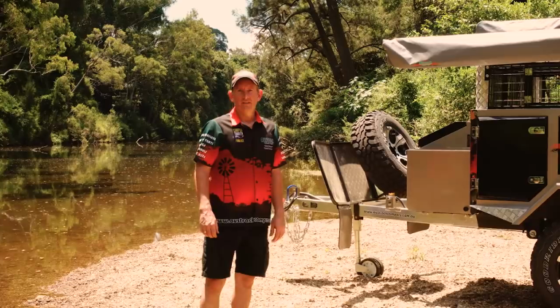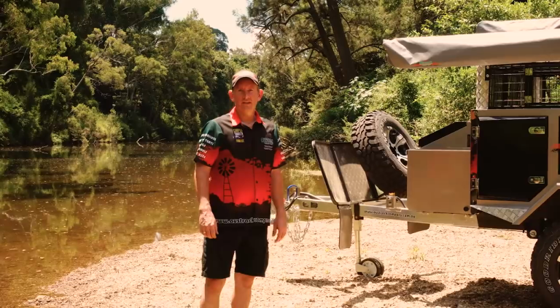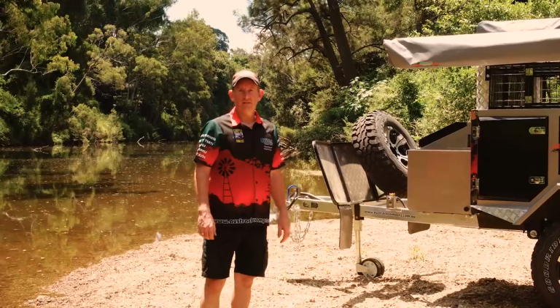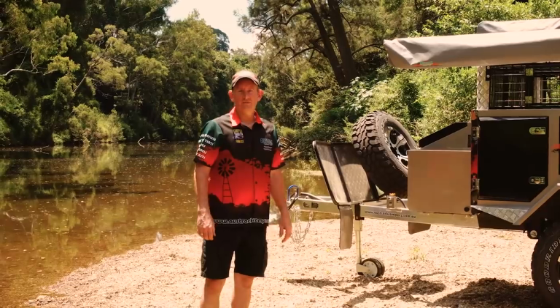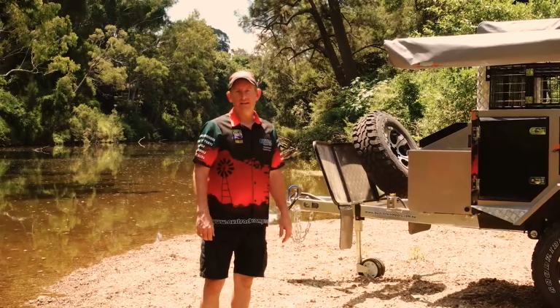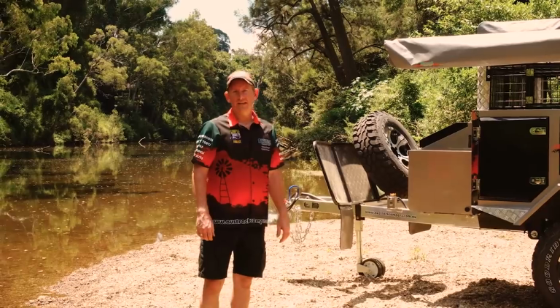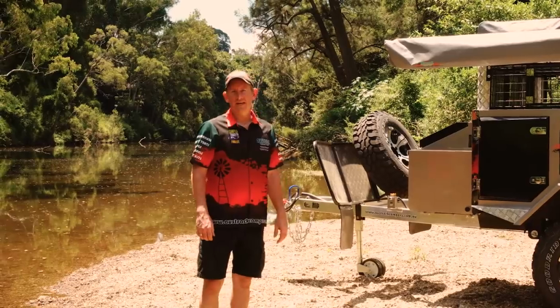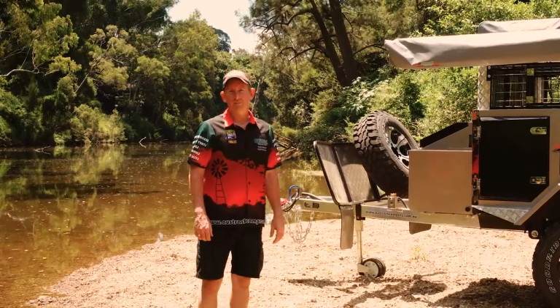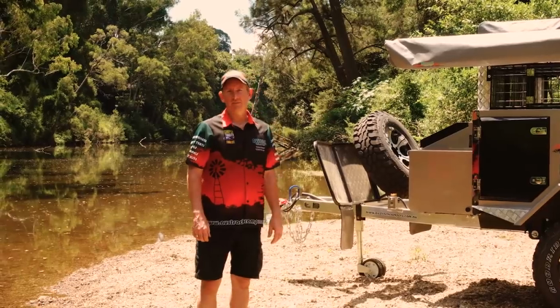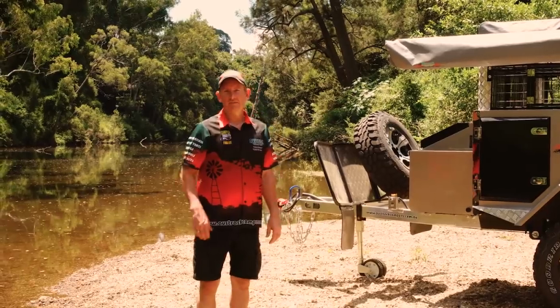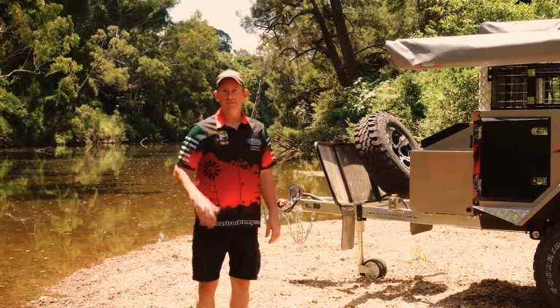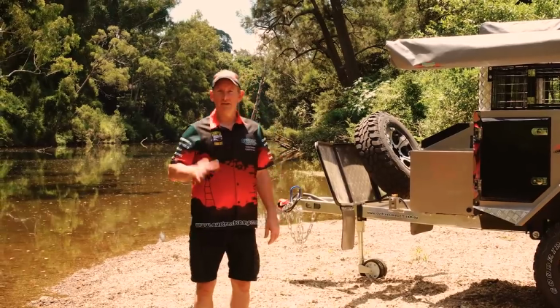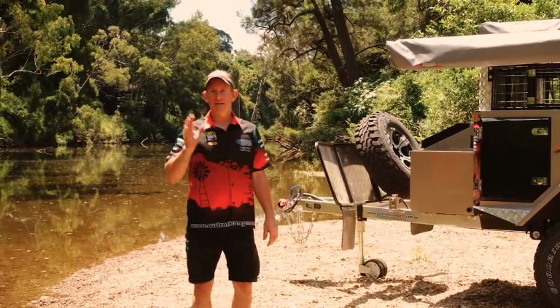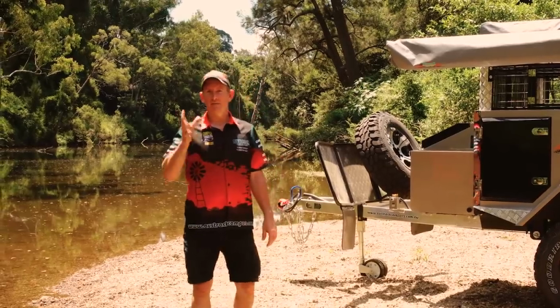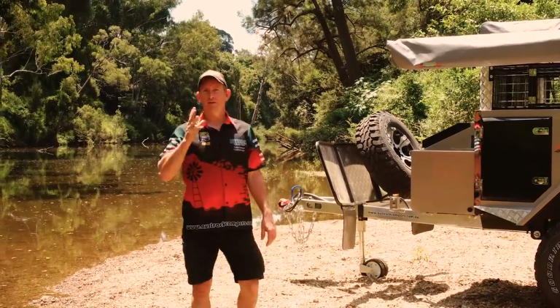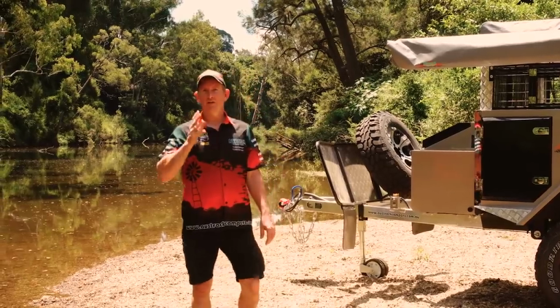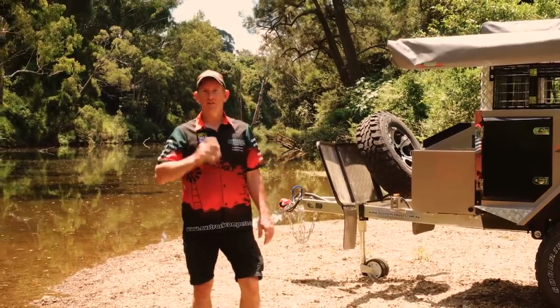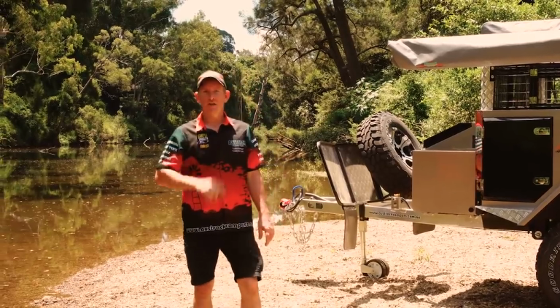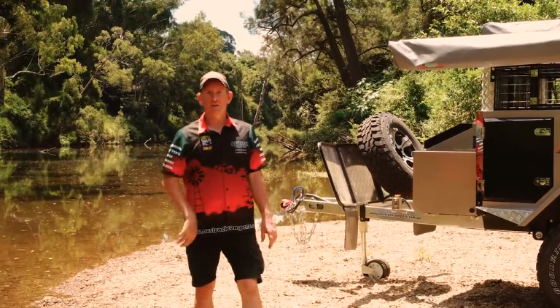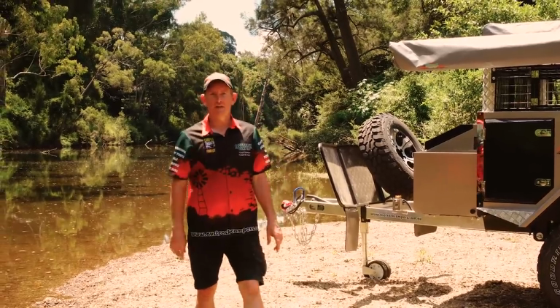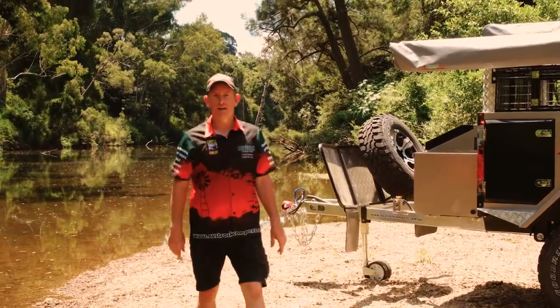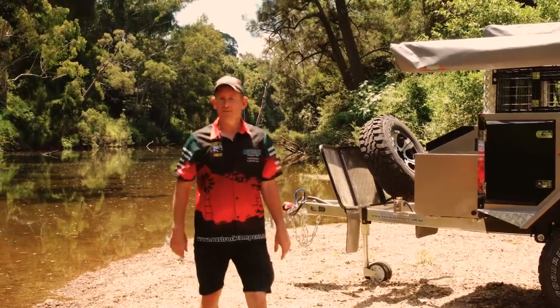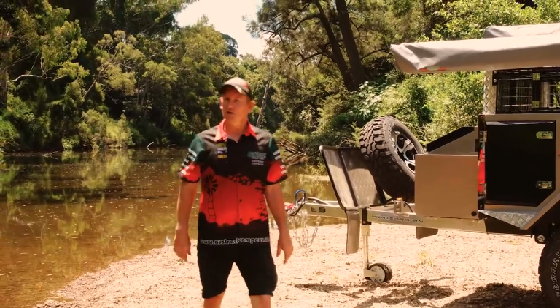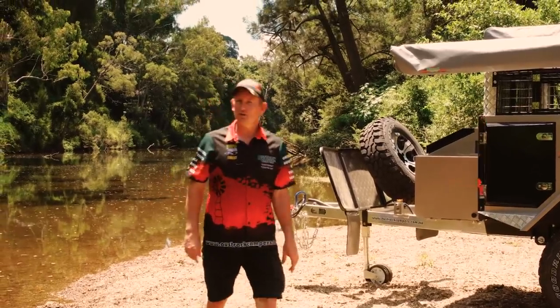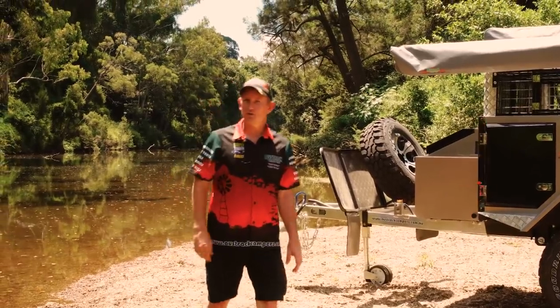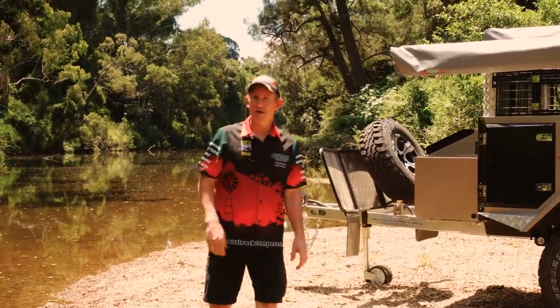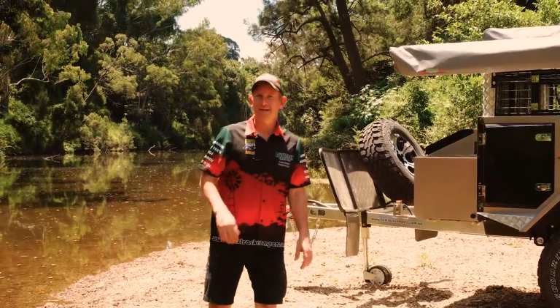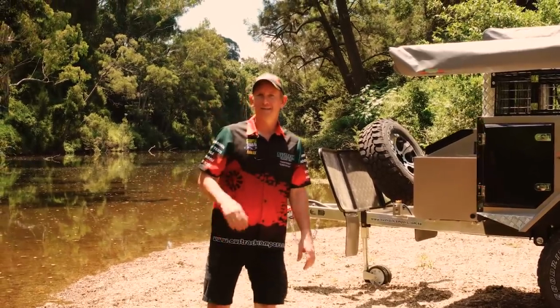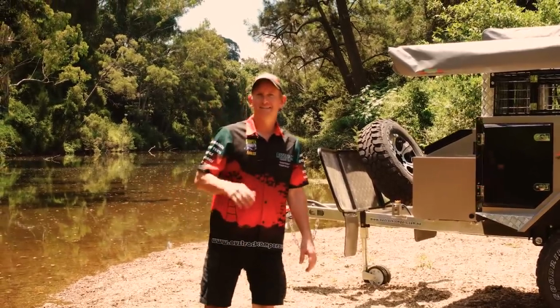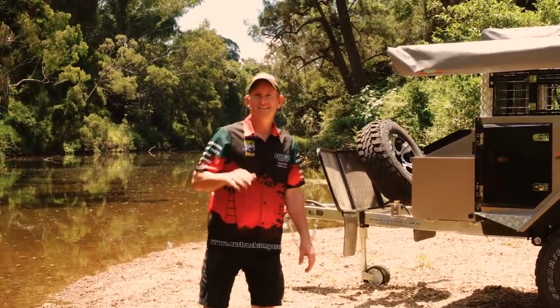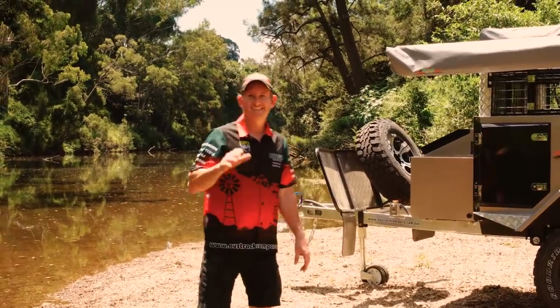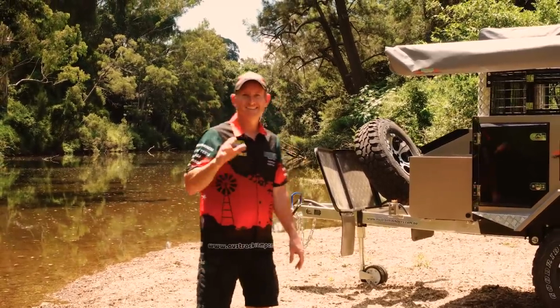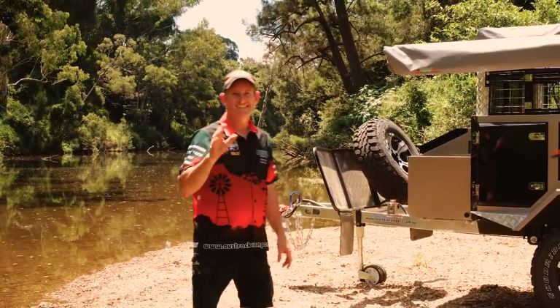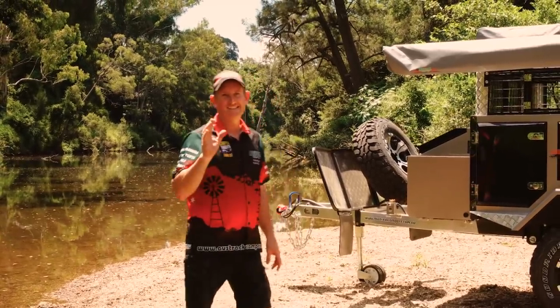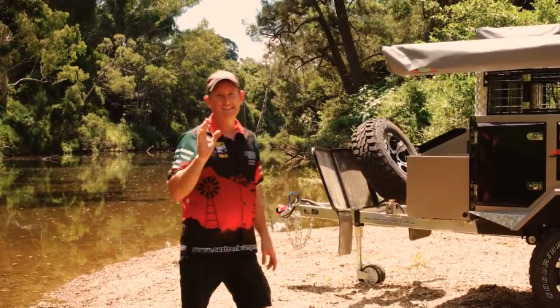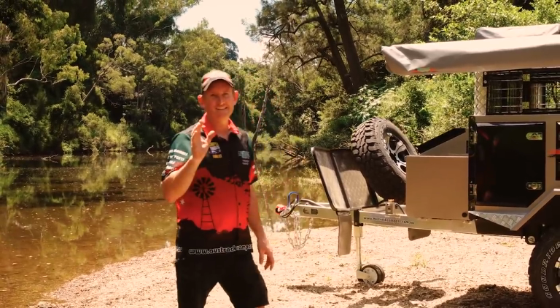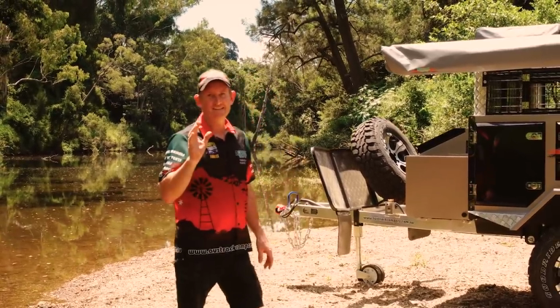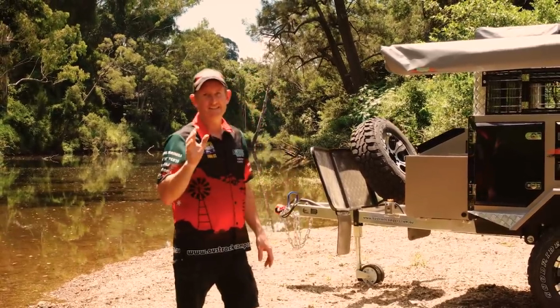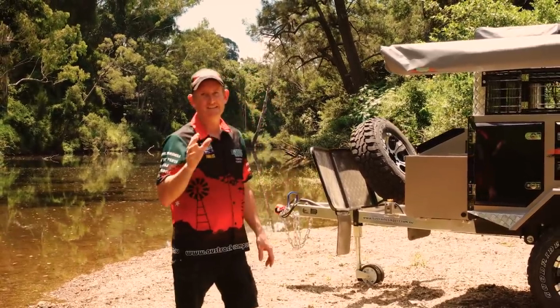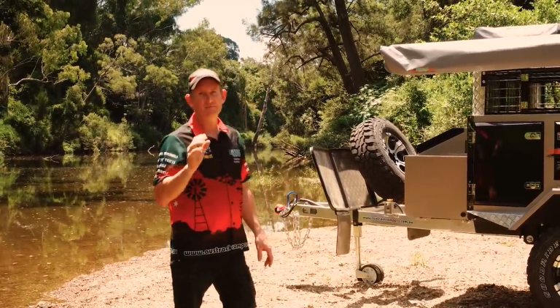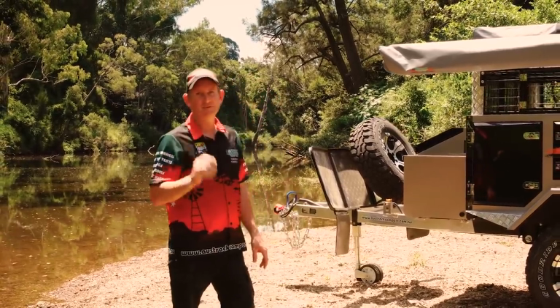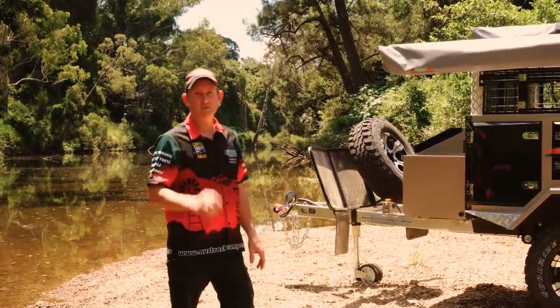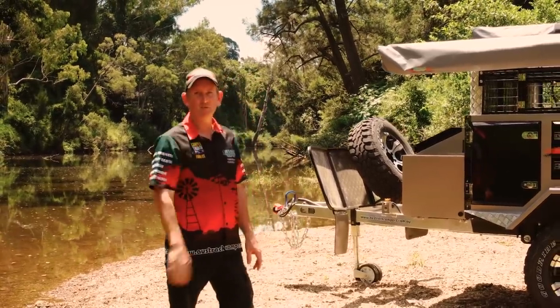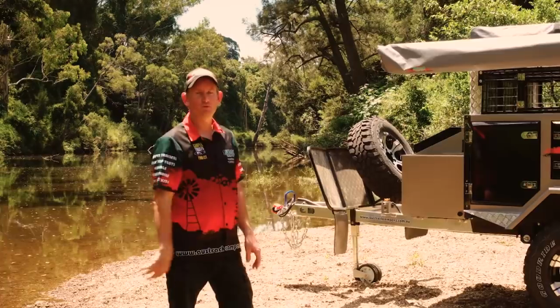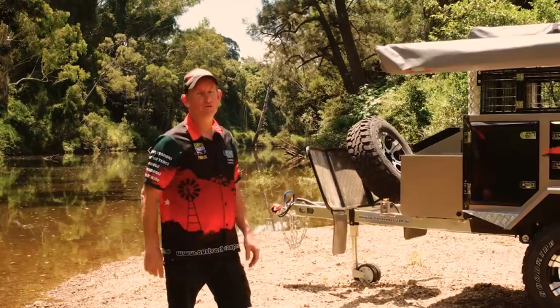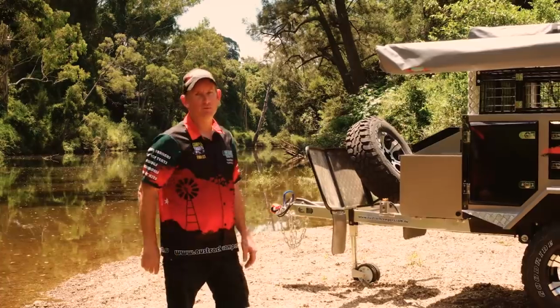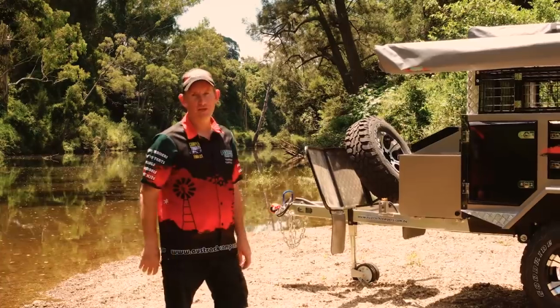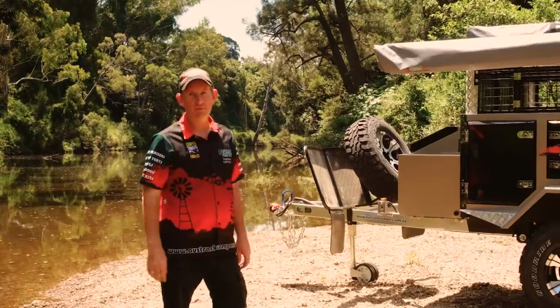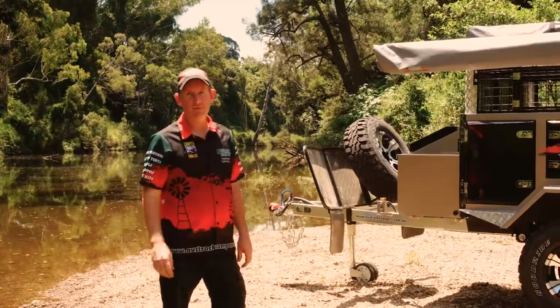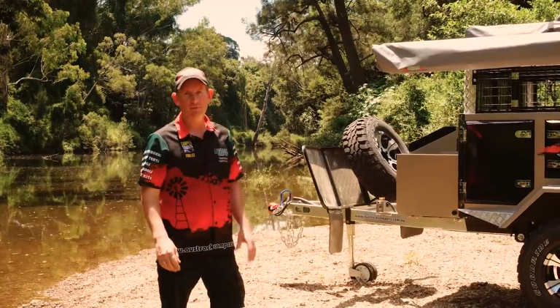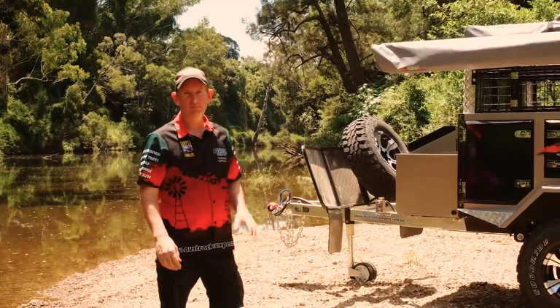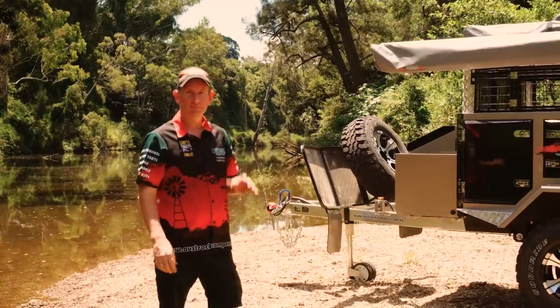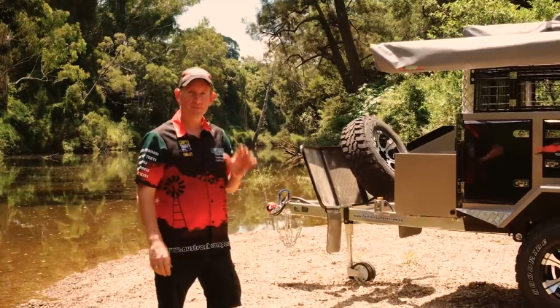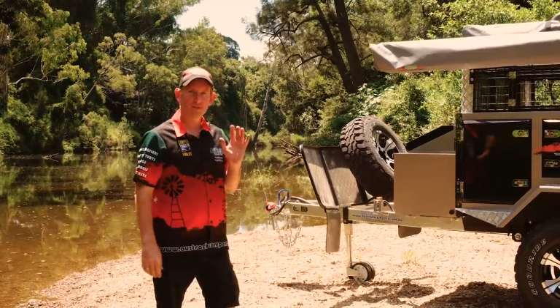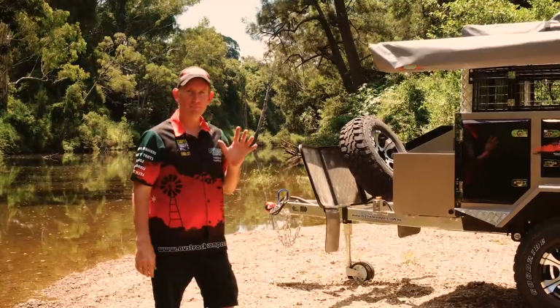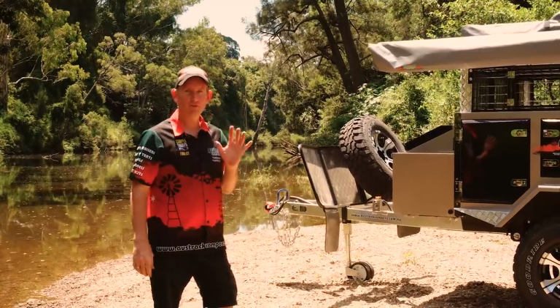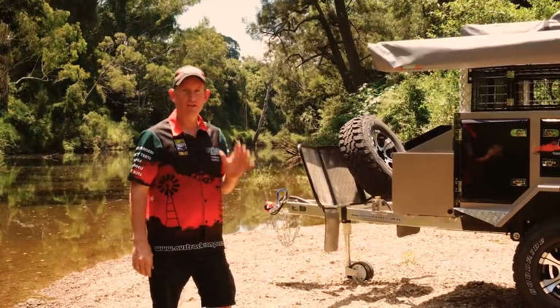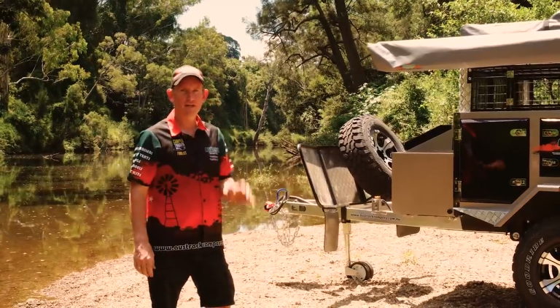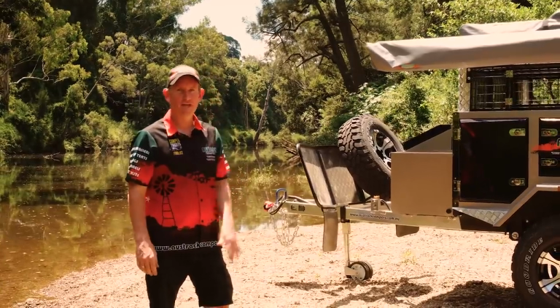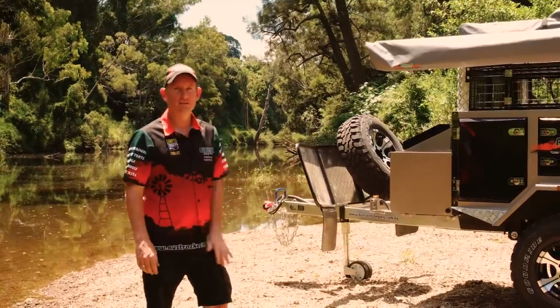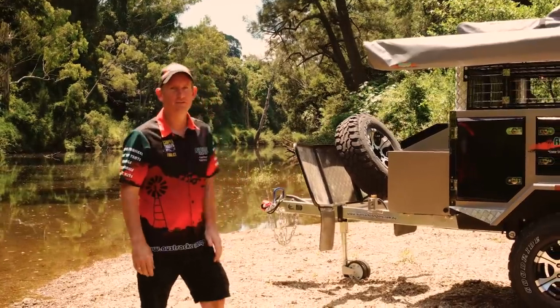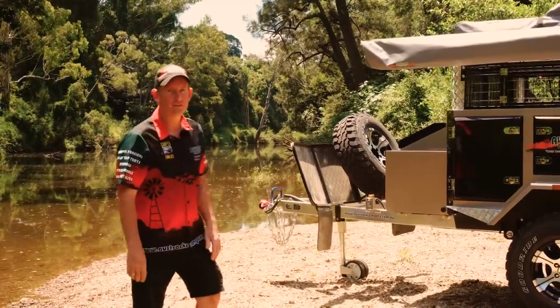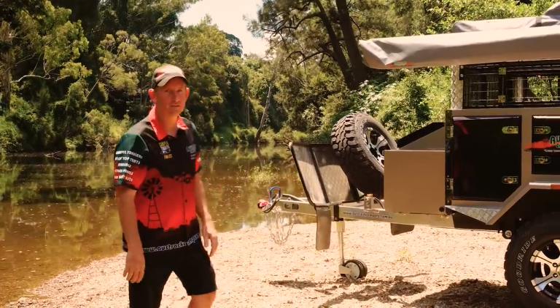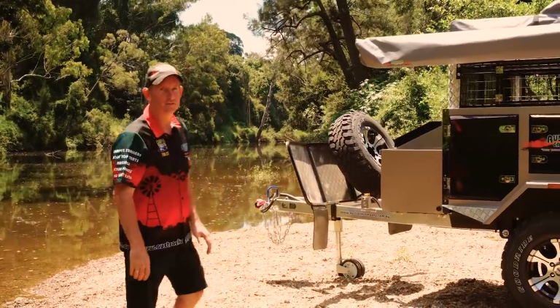G'day fellow campers. Today we're going to show you around the AUSTRAC Simpson rooftop camper. Come and check out its features.